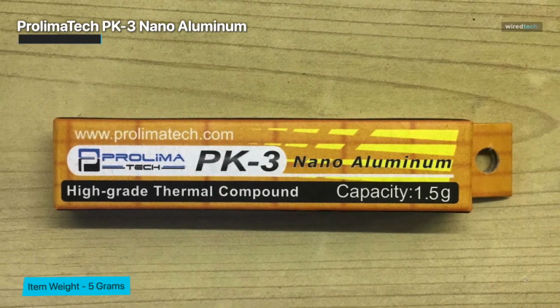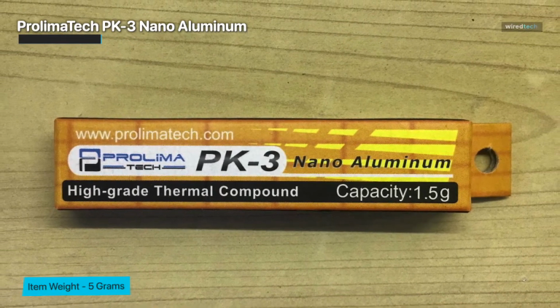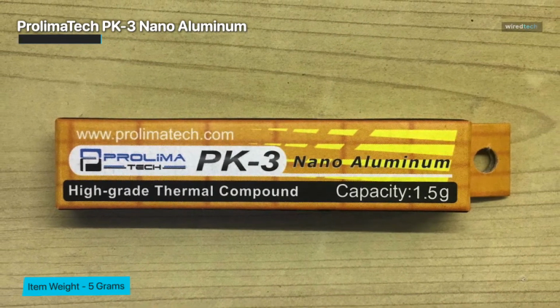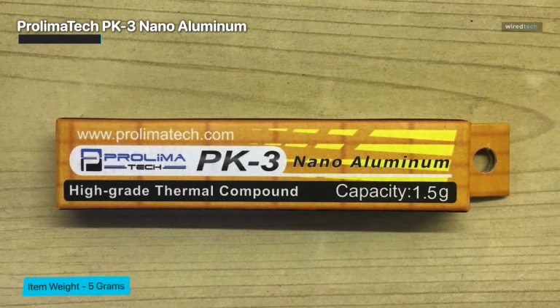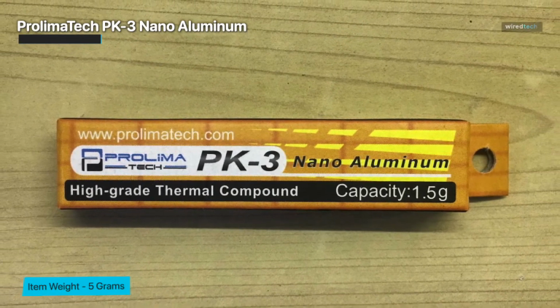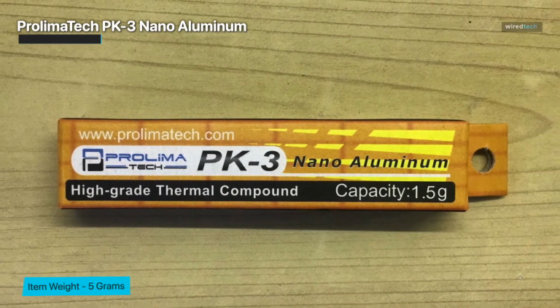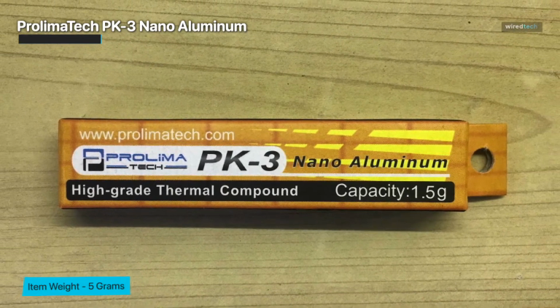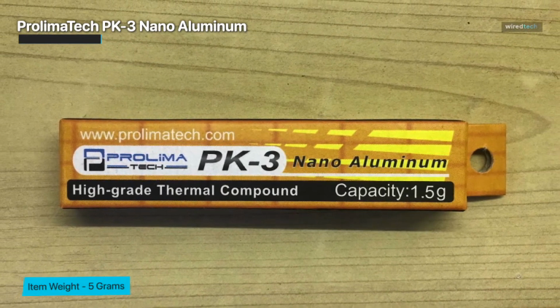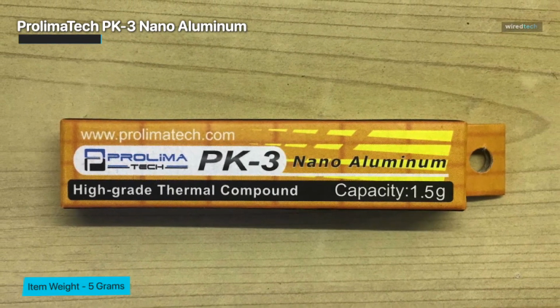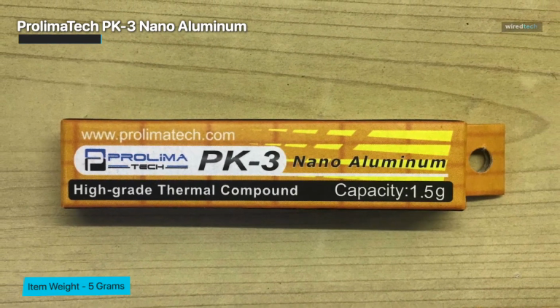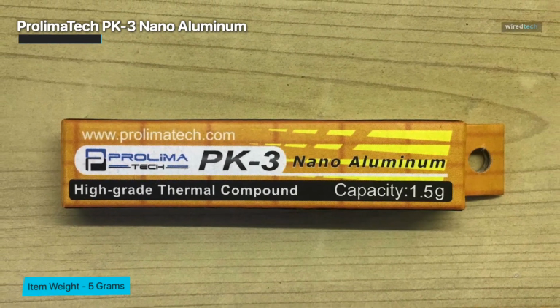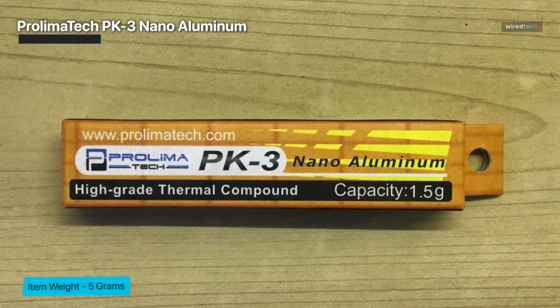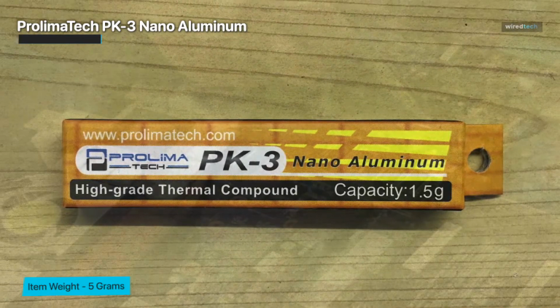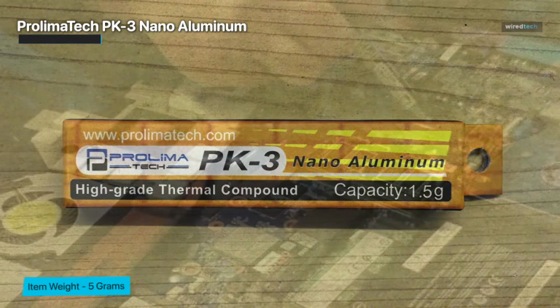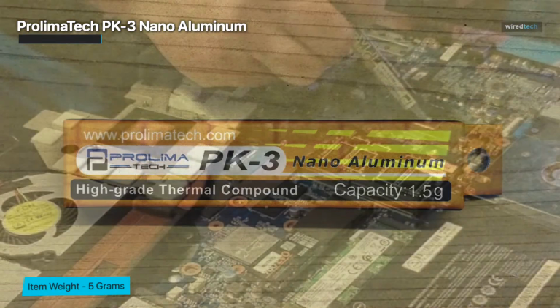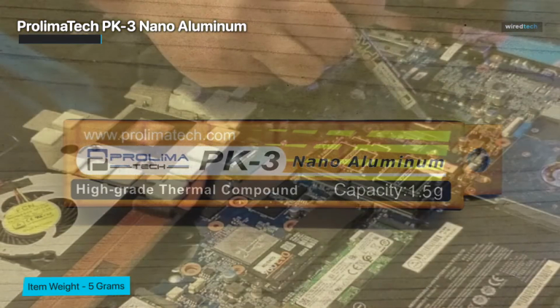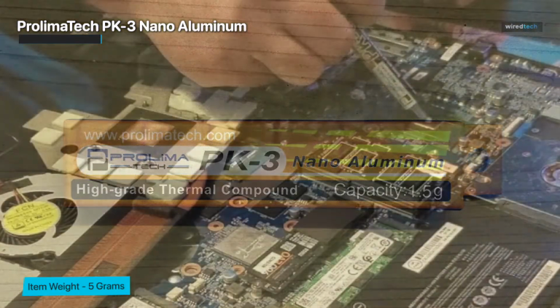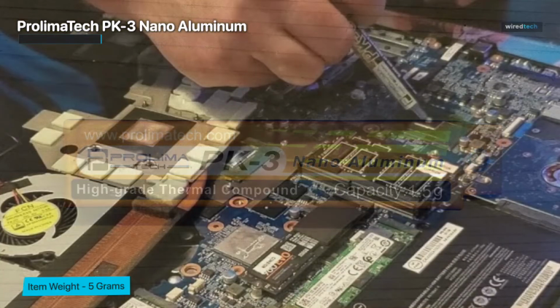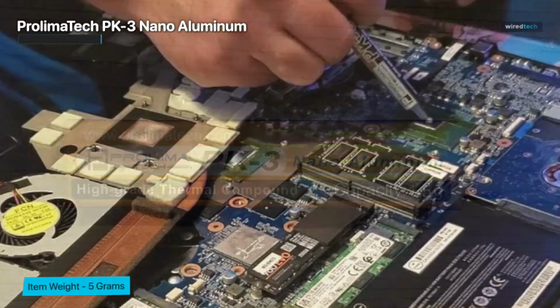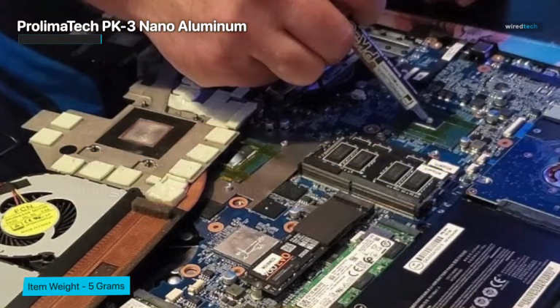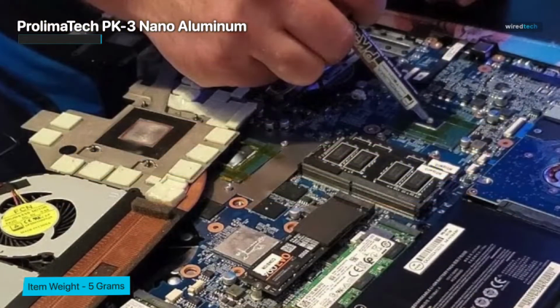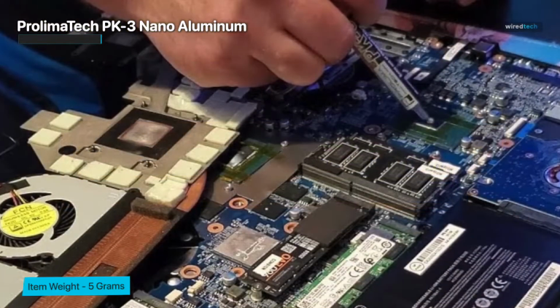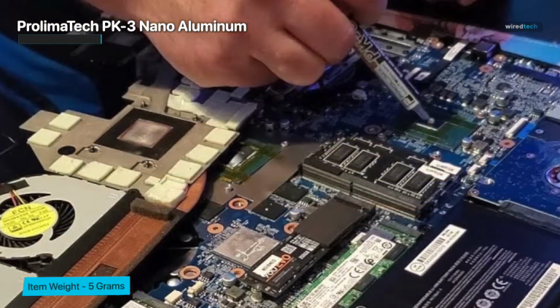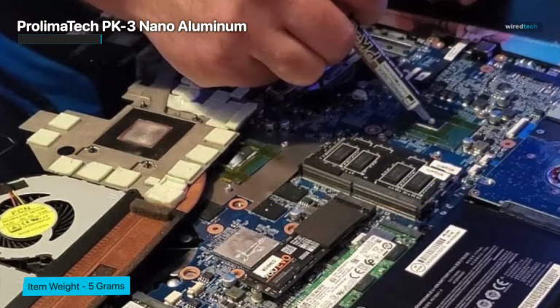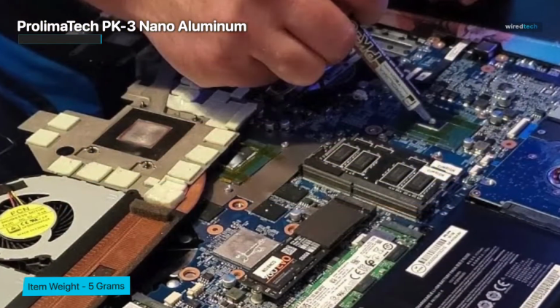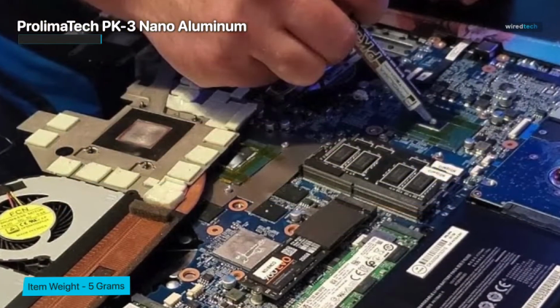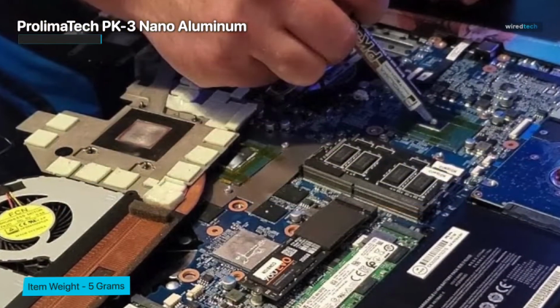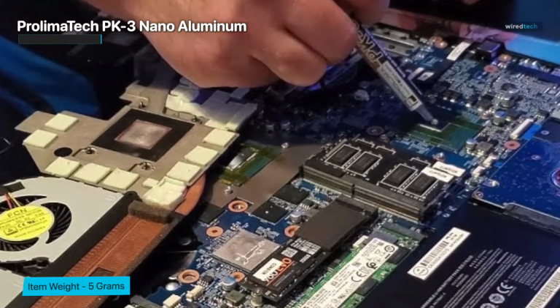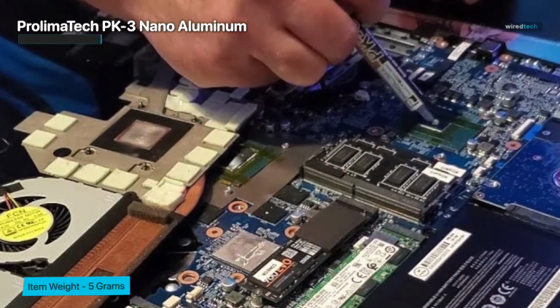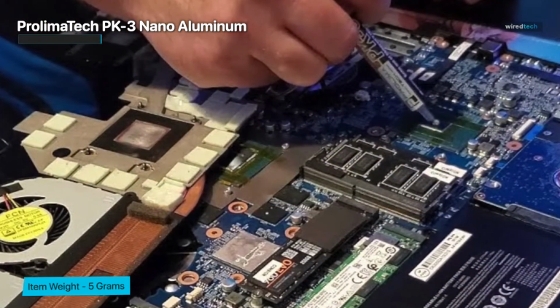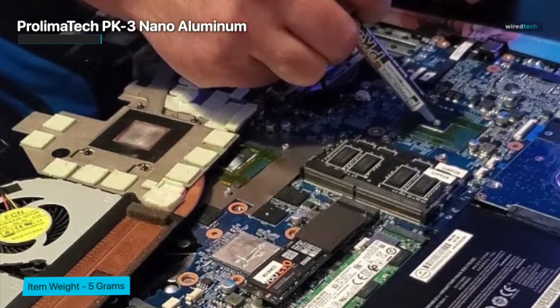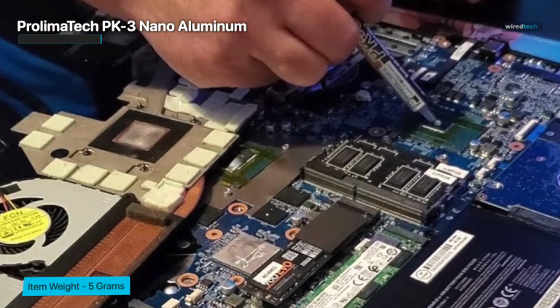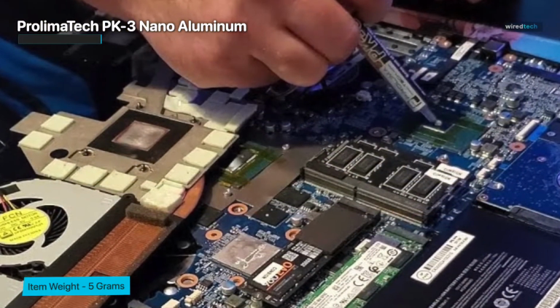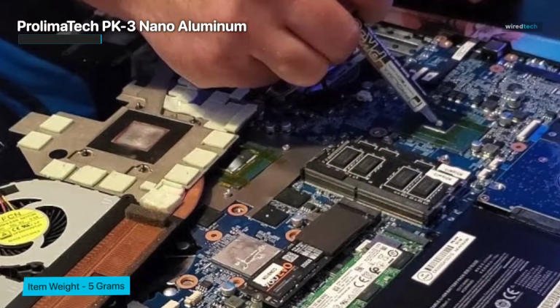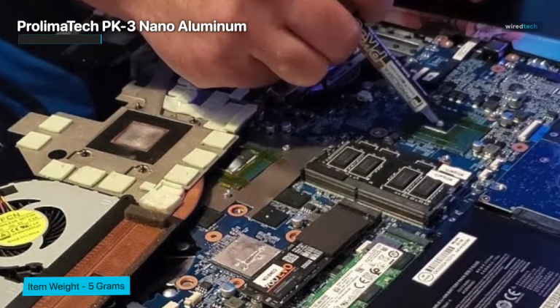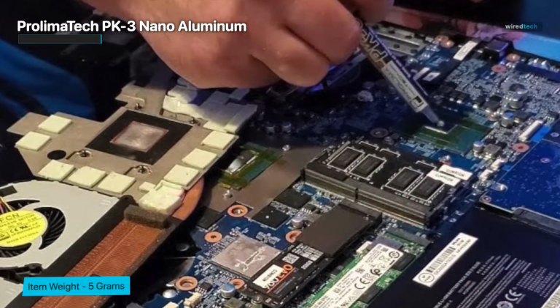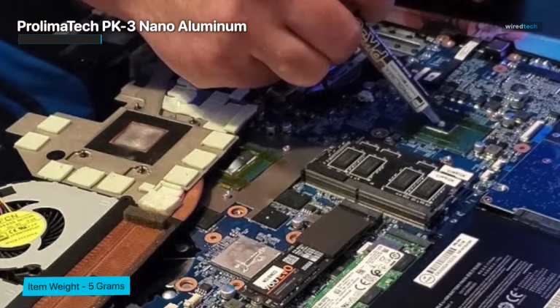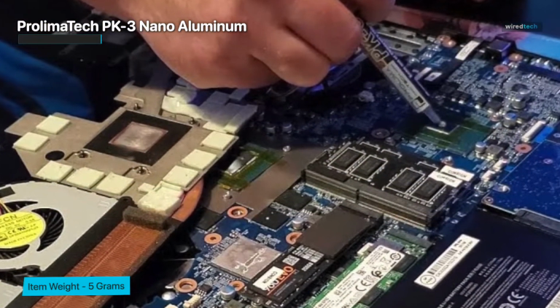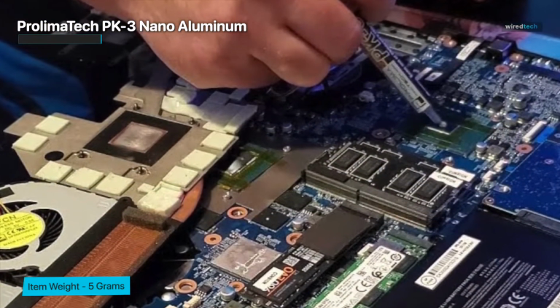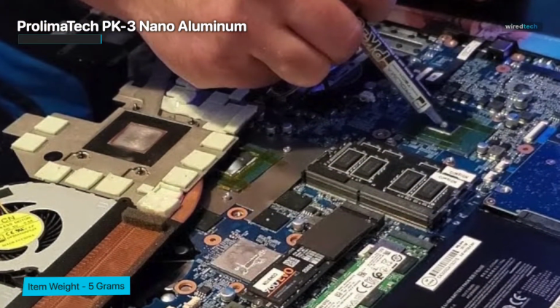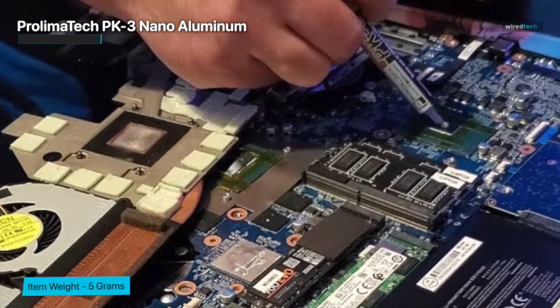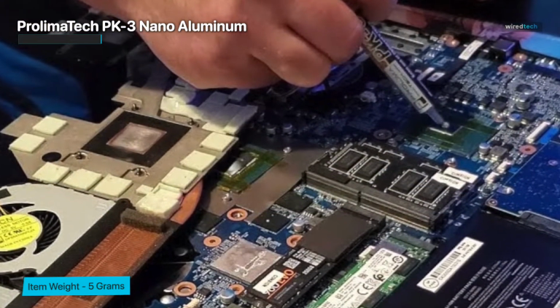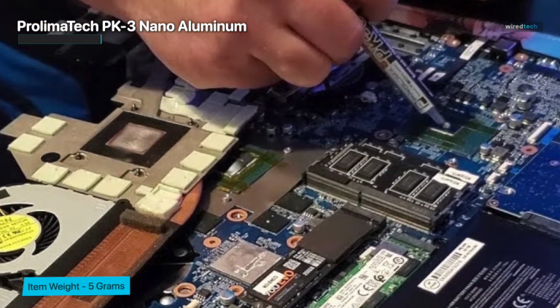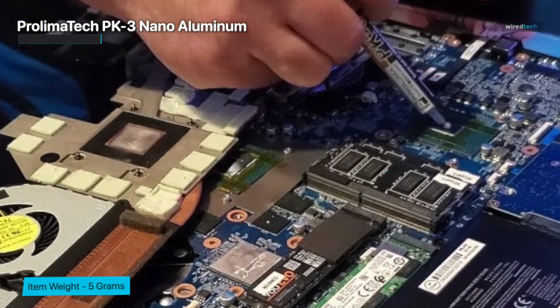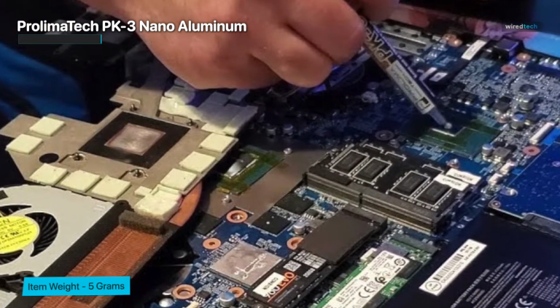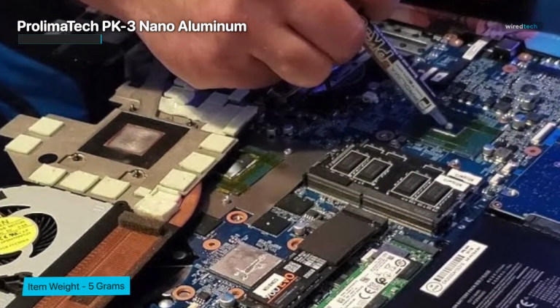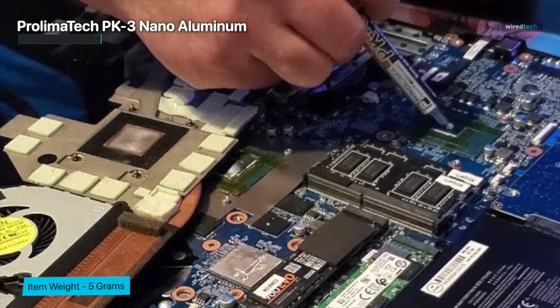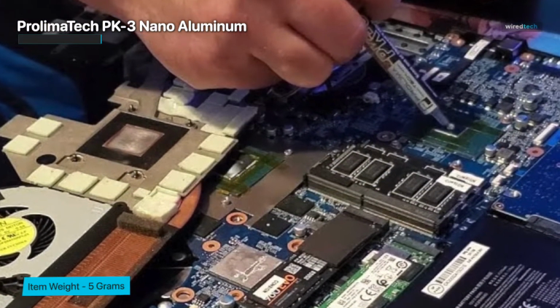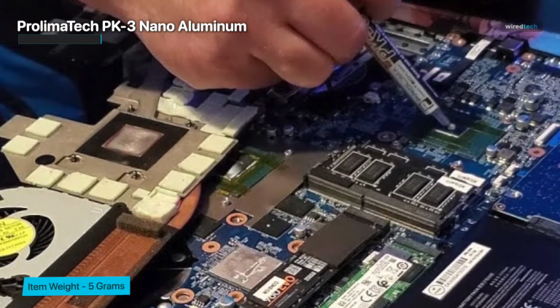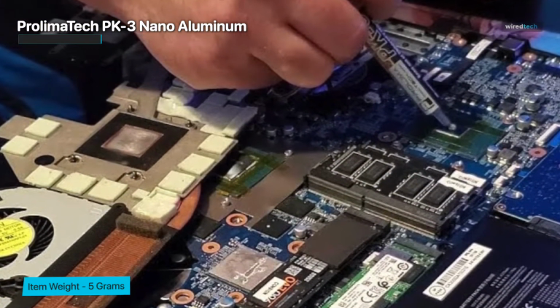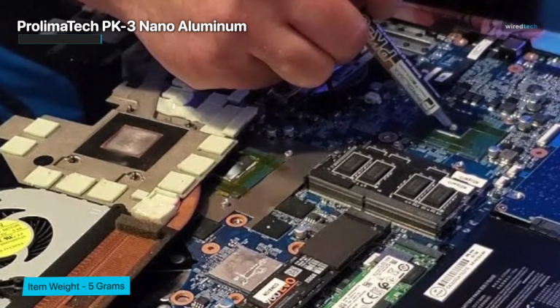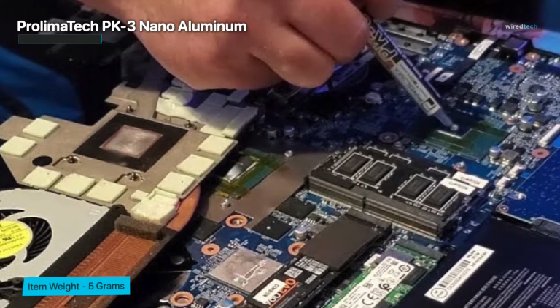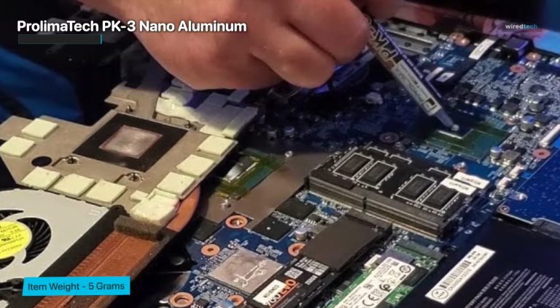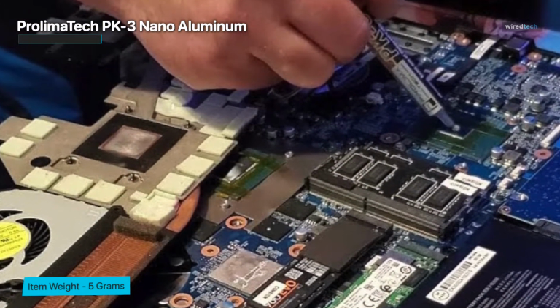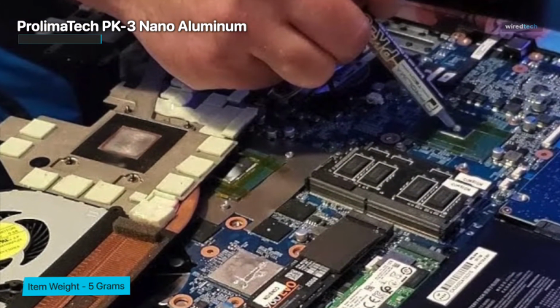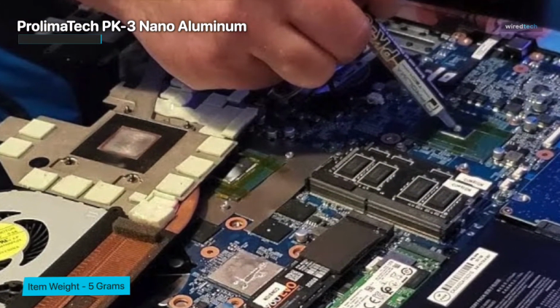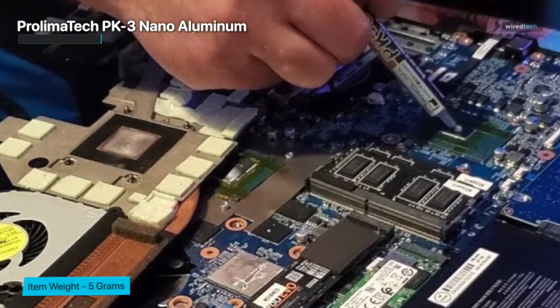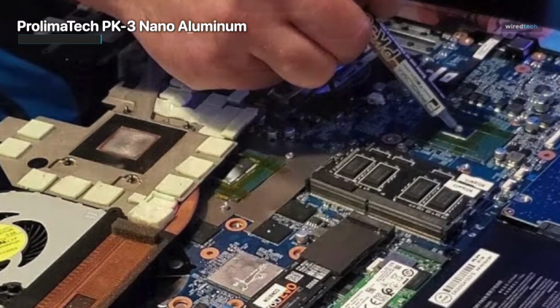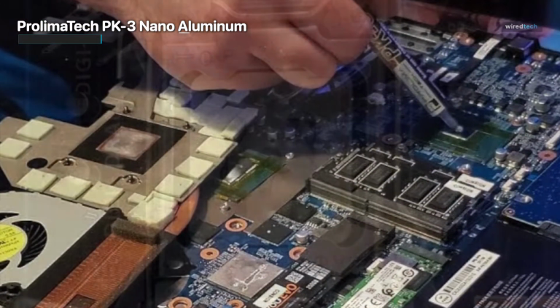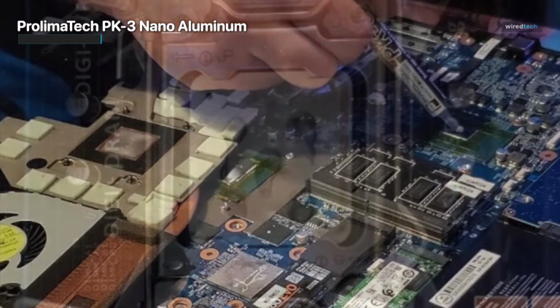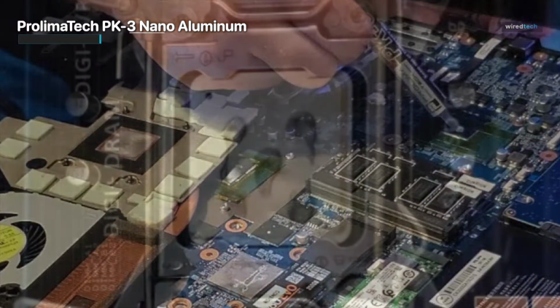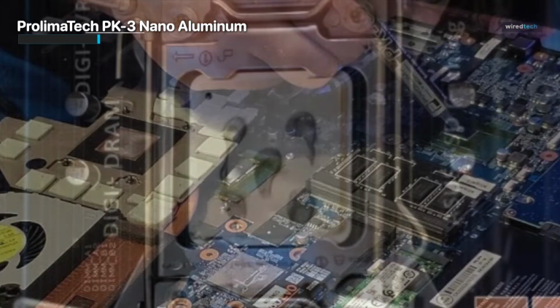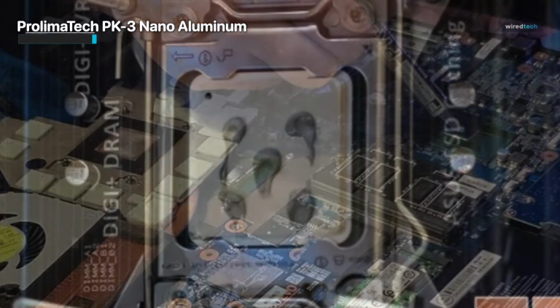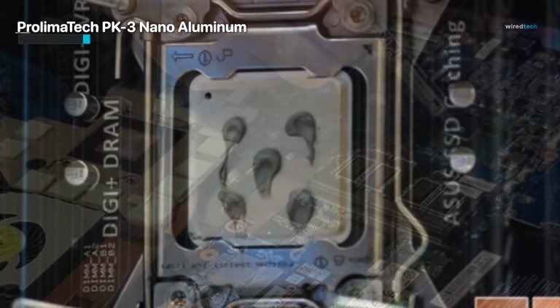Overall, if you're looking to snag a large tube of thermal paste to use on many computers, then you can't go wrong with this thermal paste from ProLymatec.